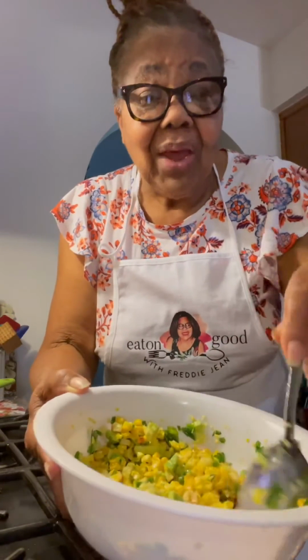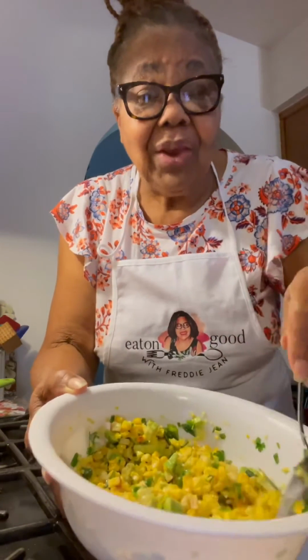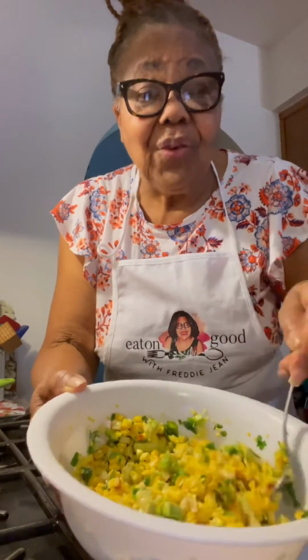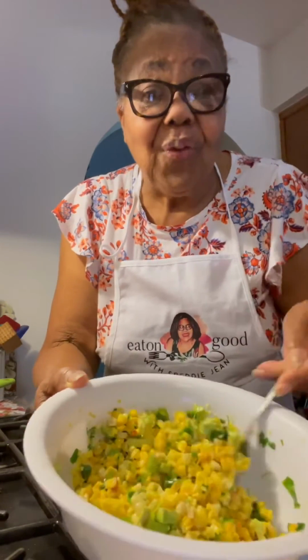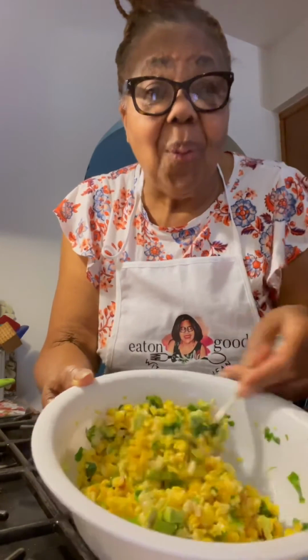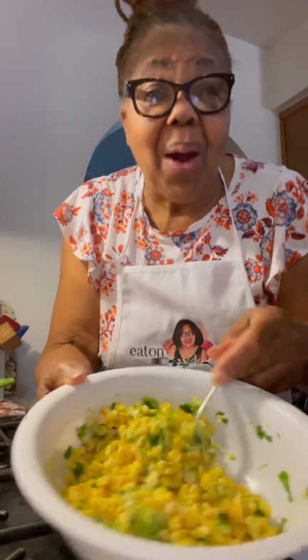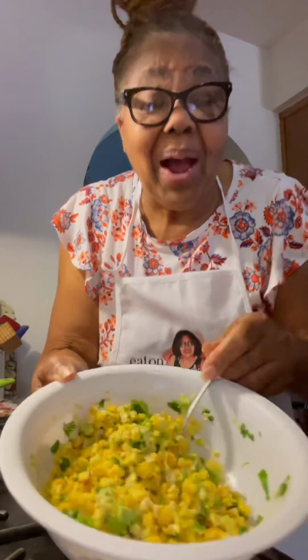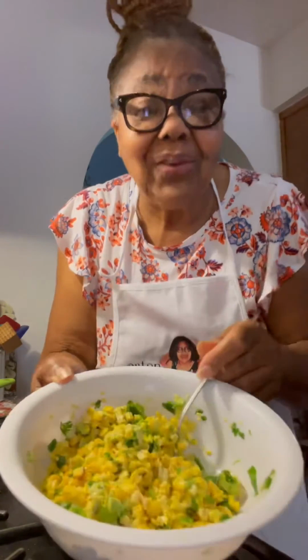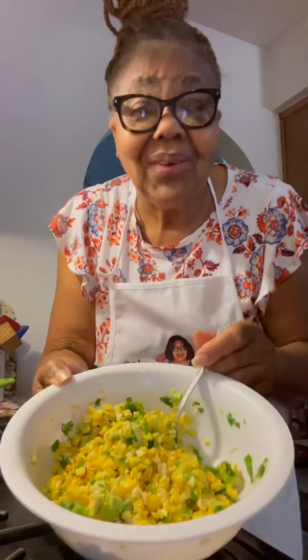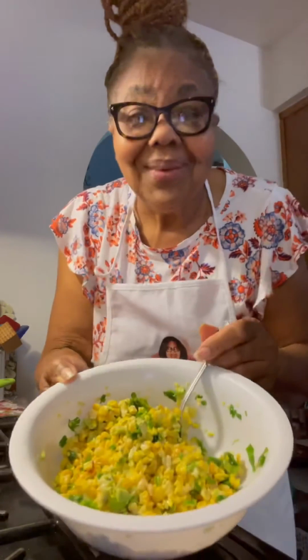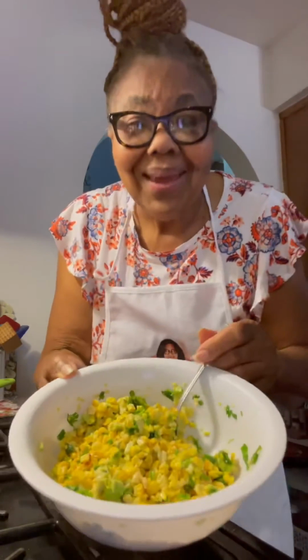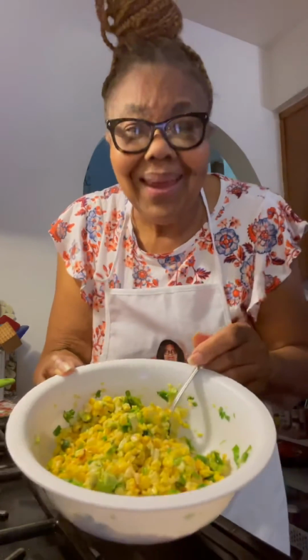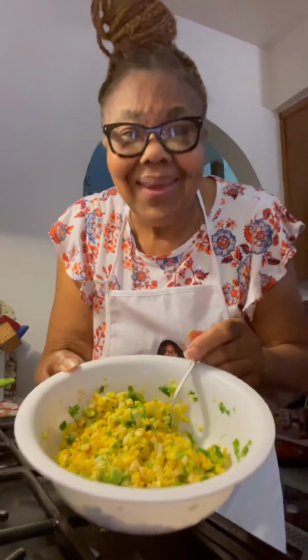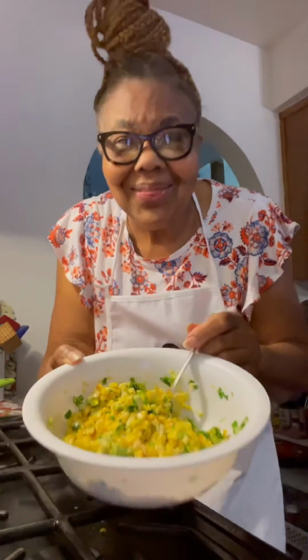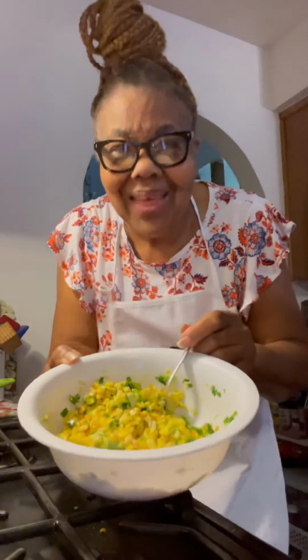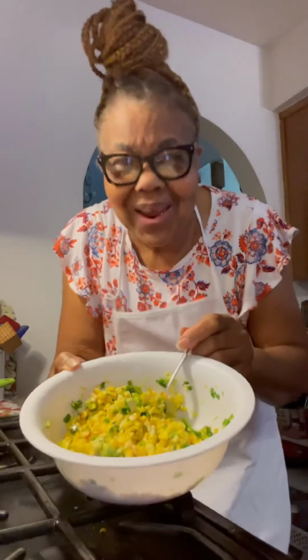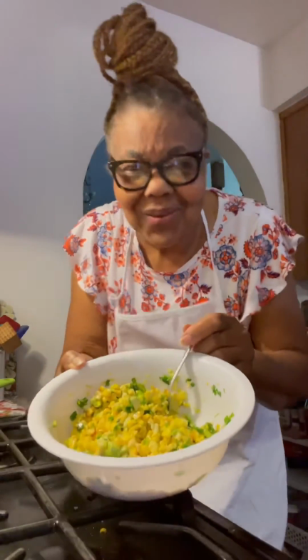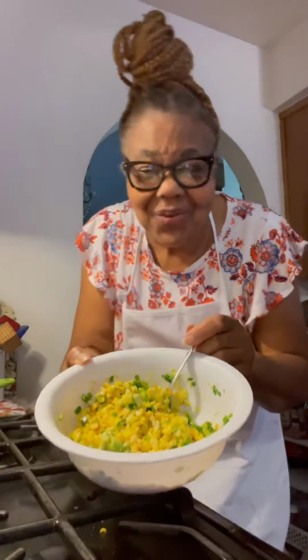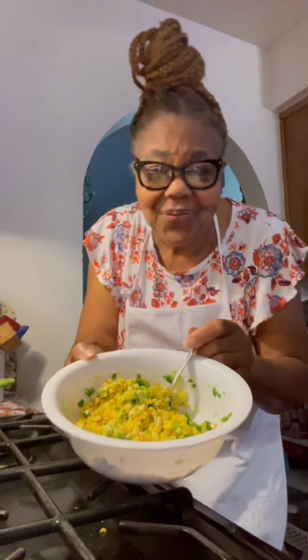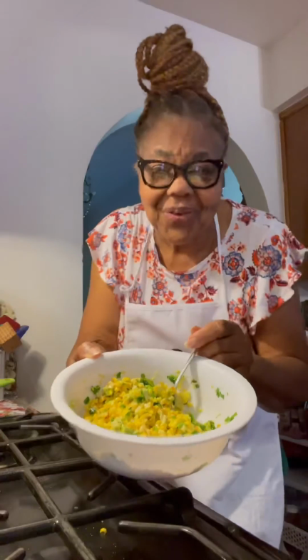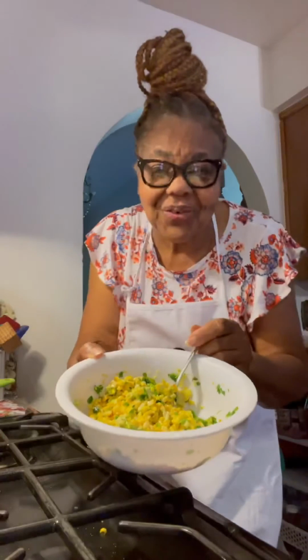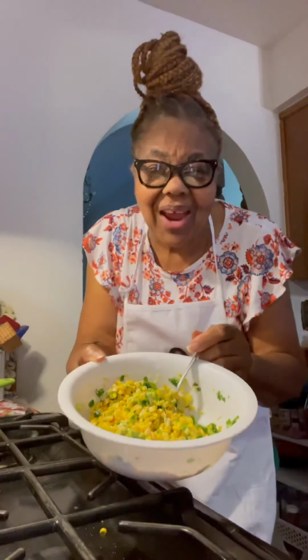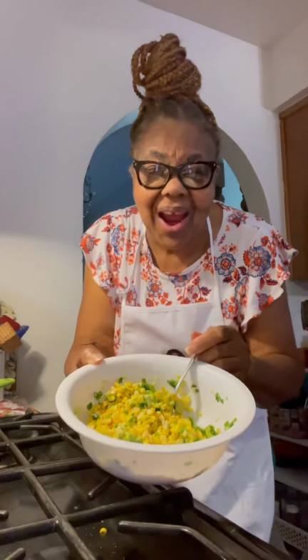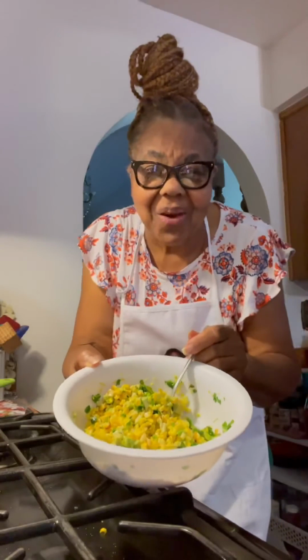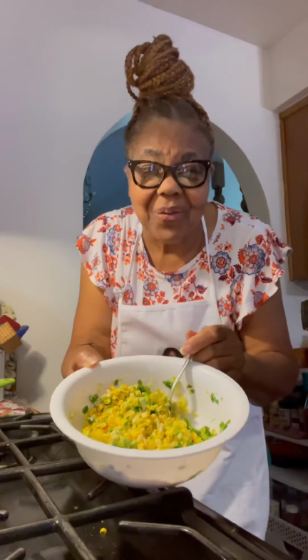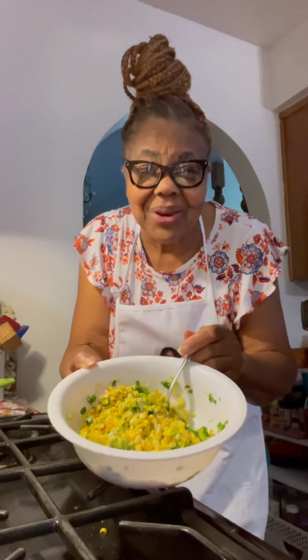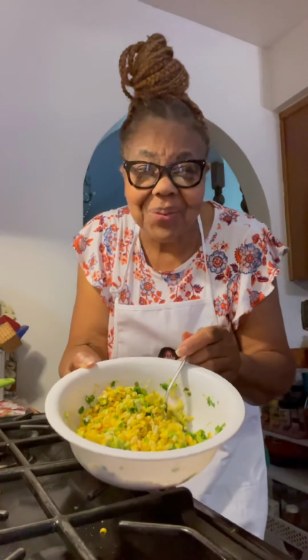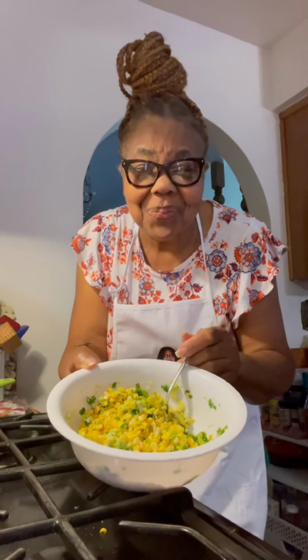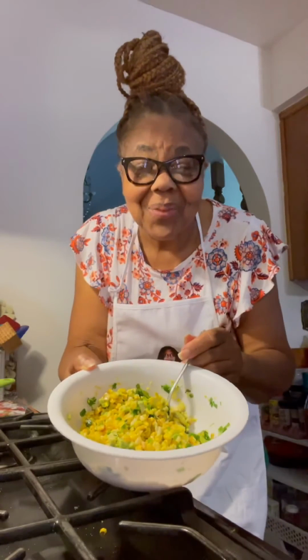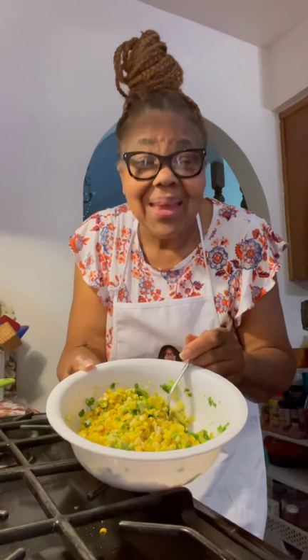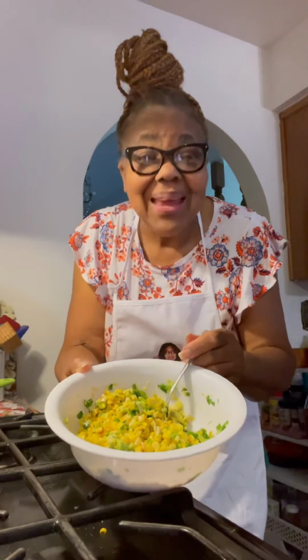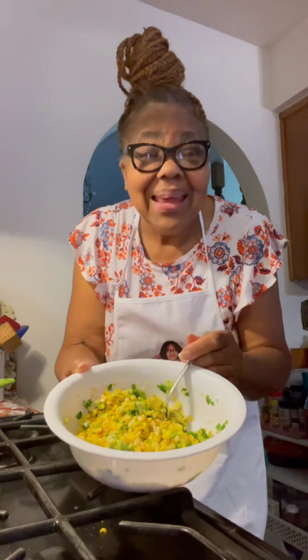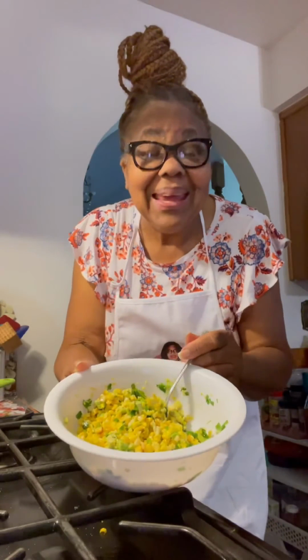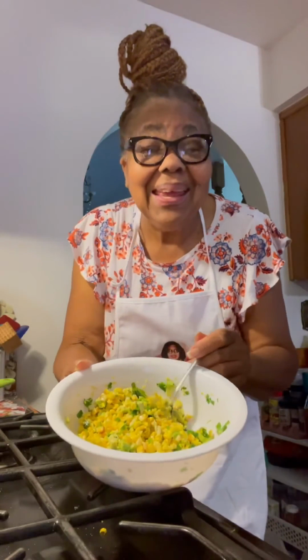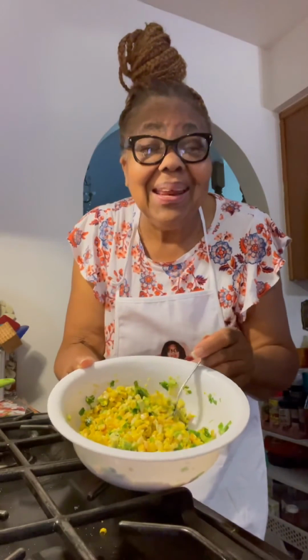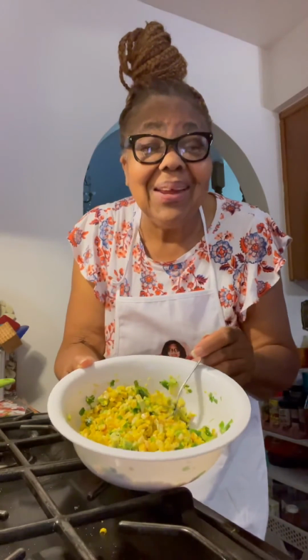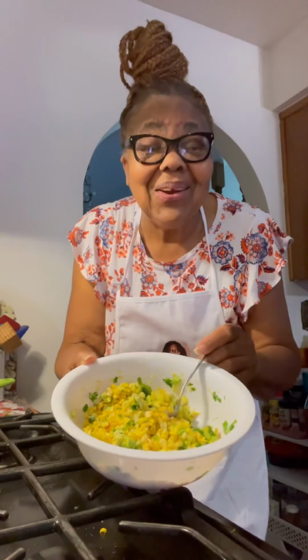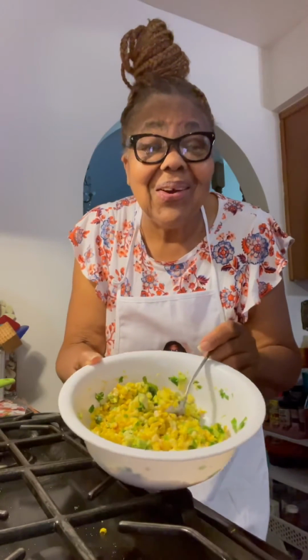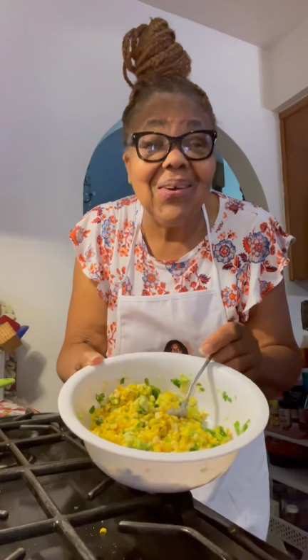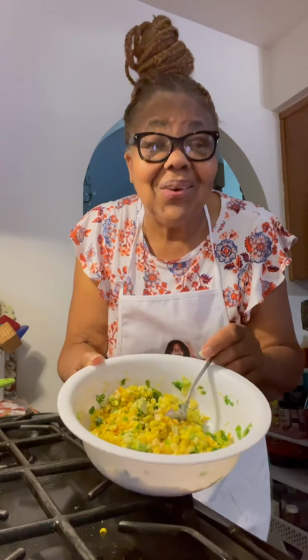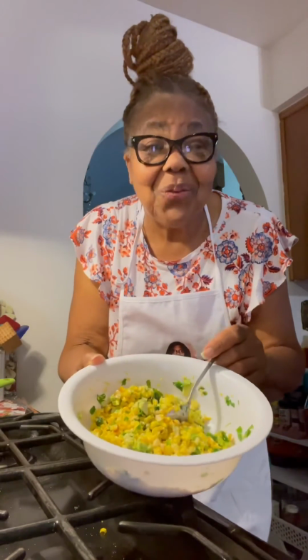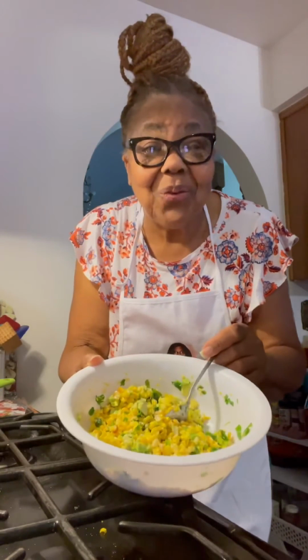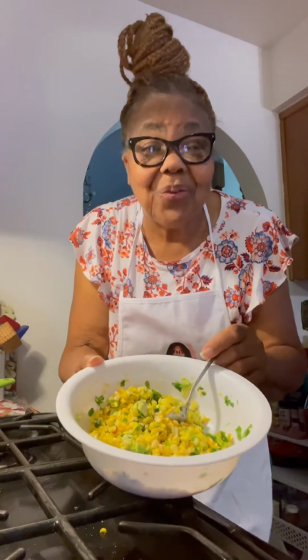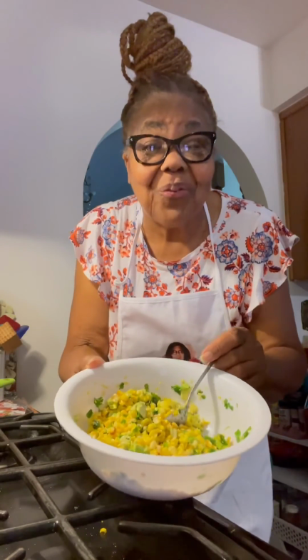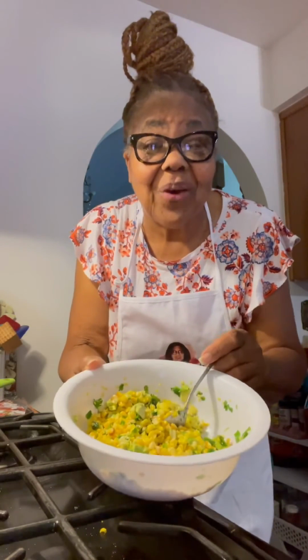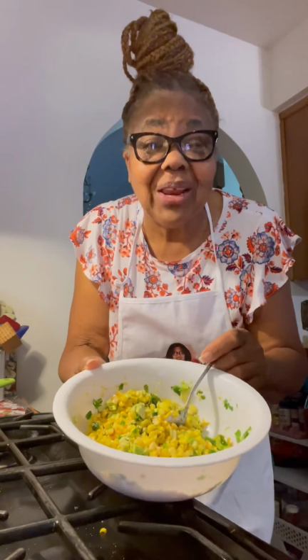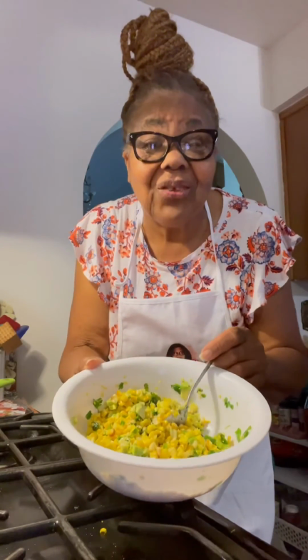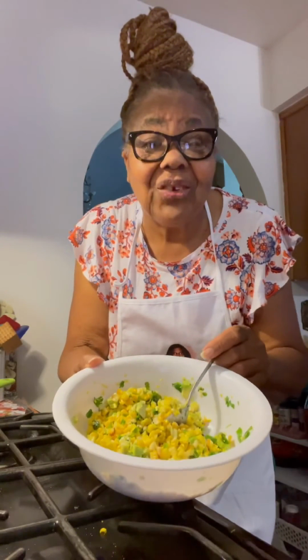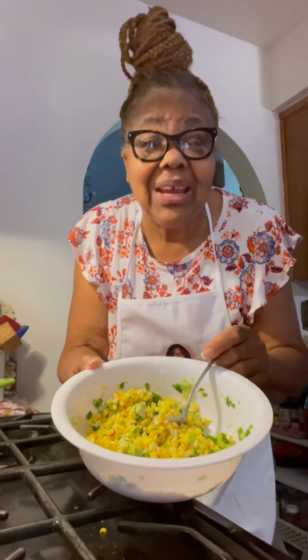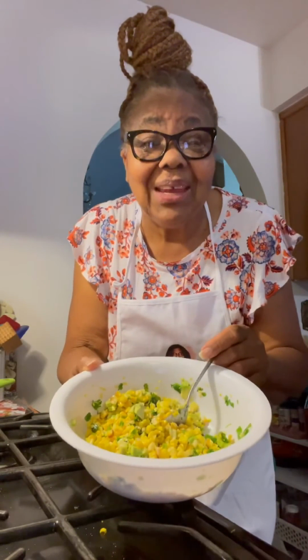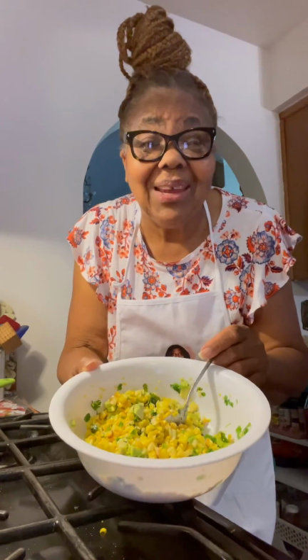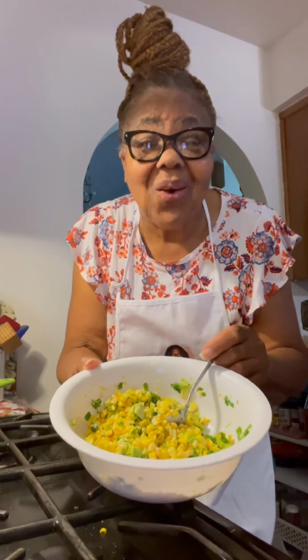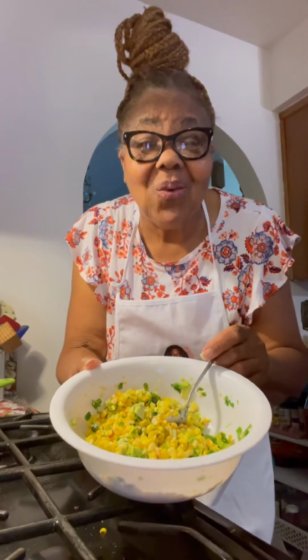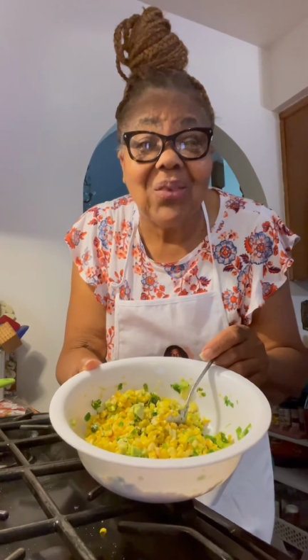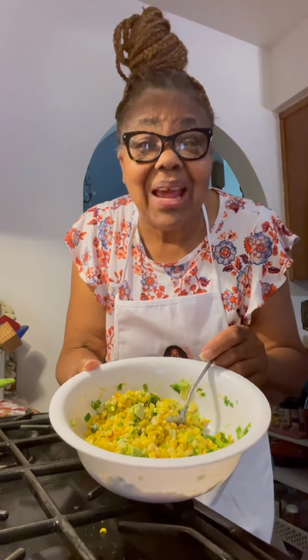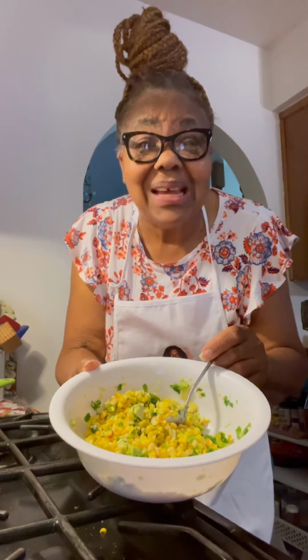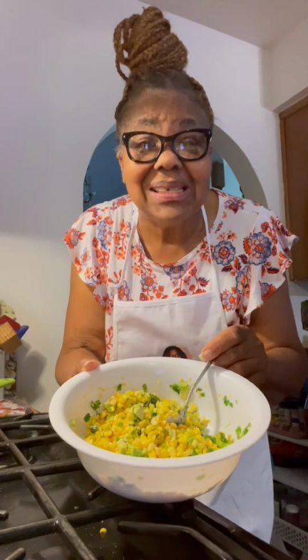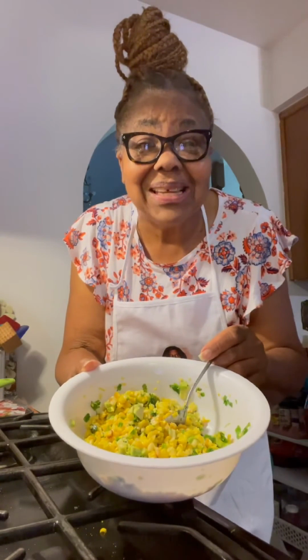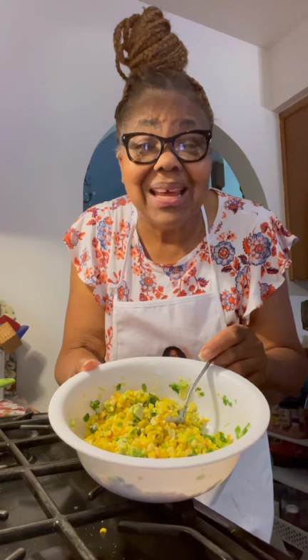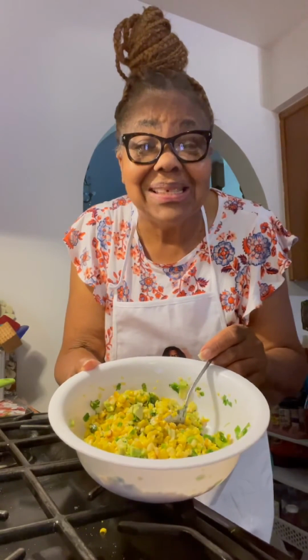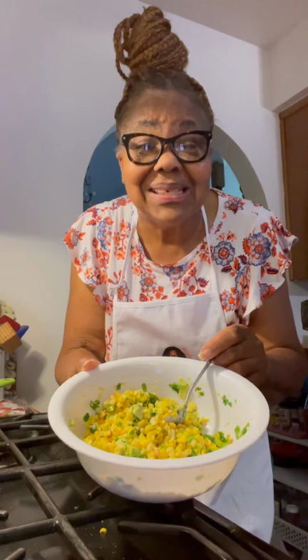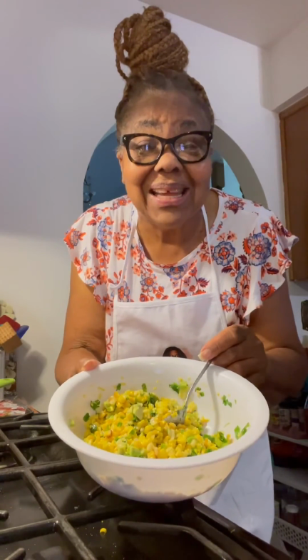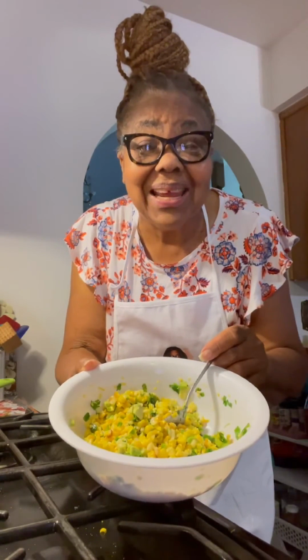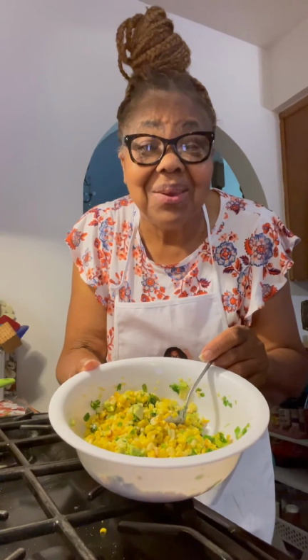Thank you for watching and thank you for sharing. Eating Good with Freda Jean. Old Taste and See. See you soon.